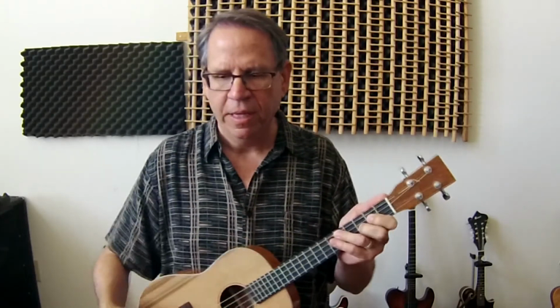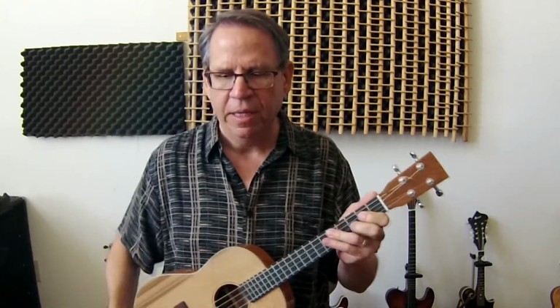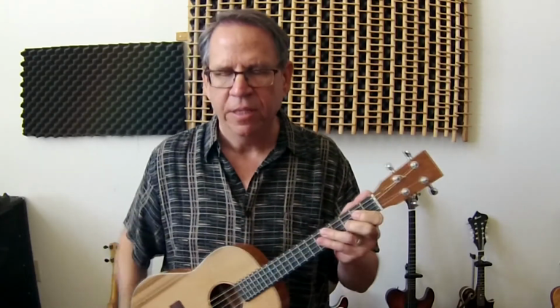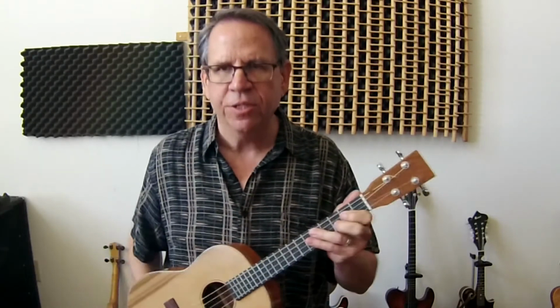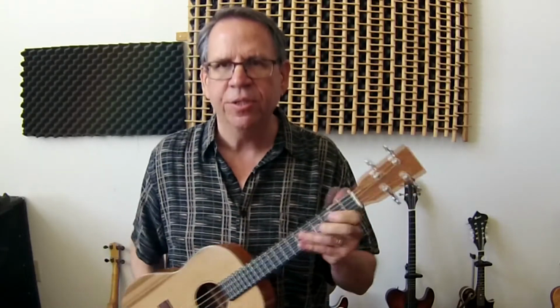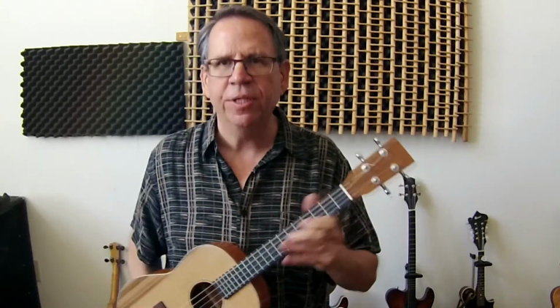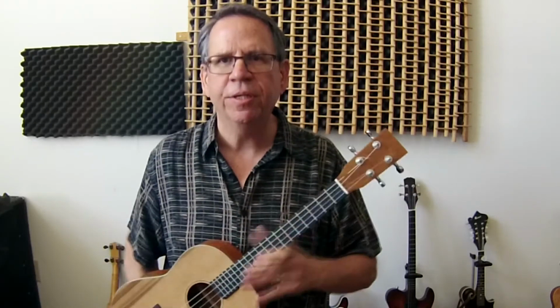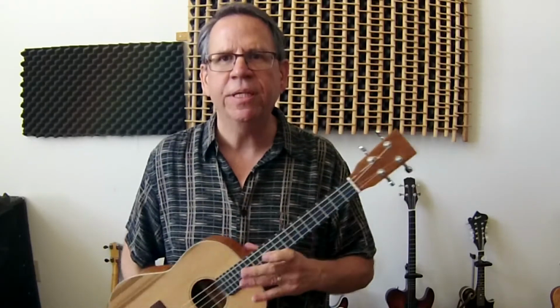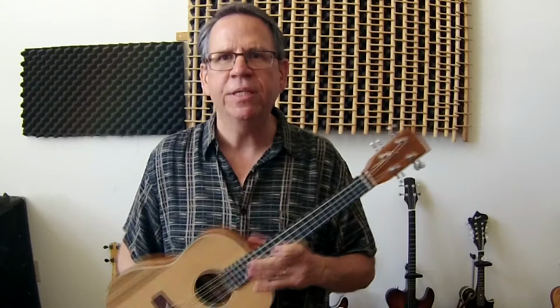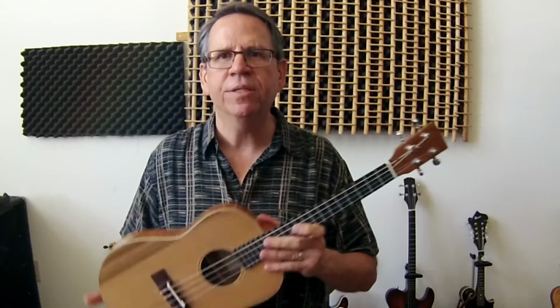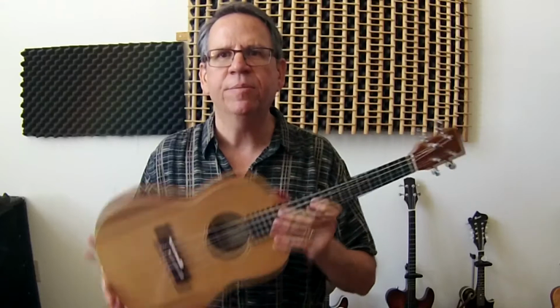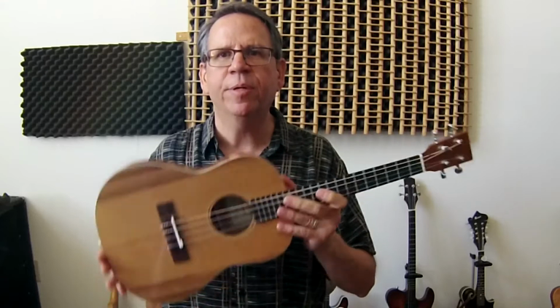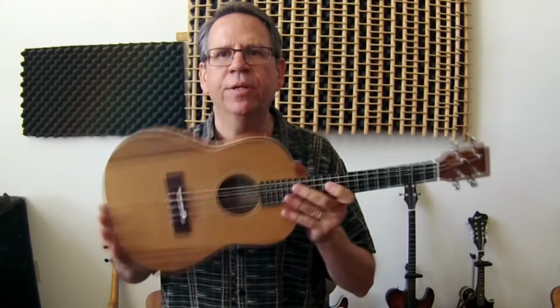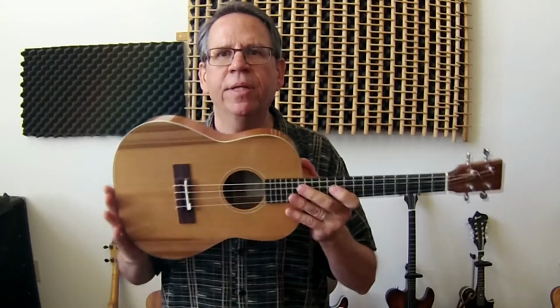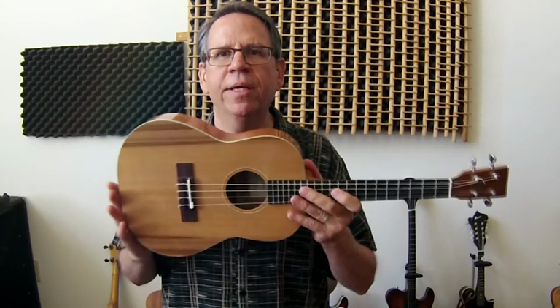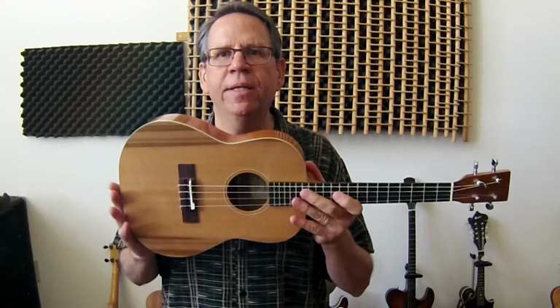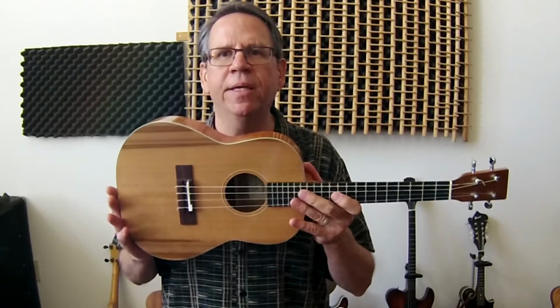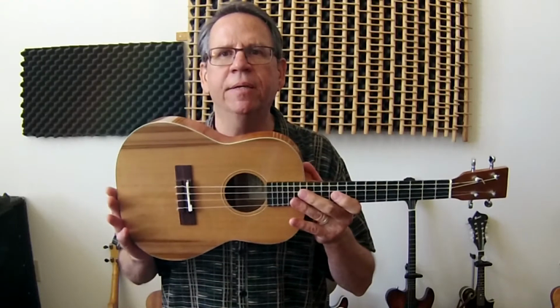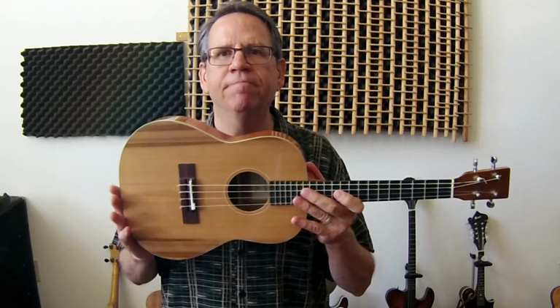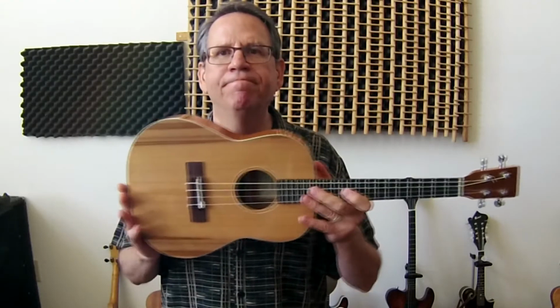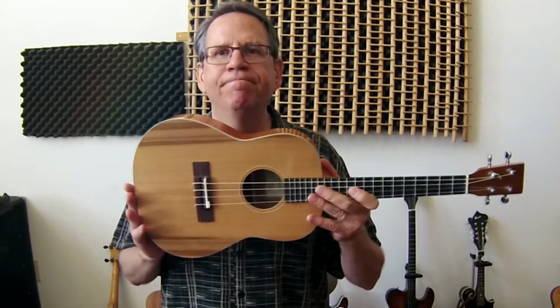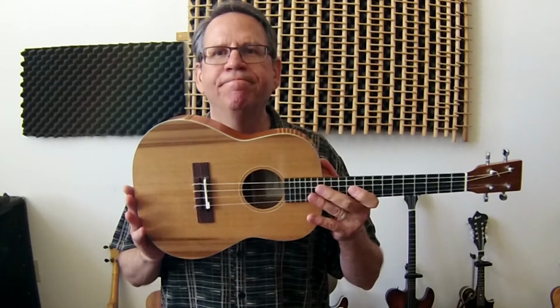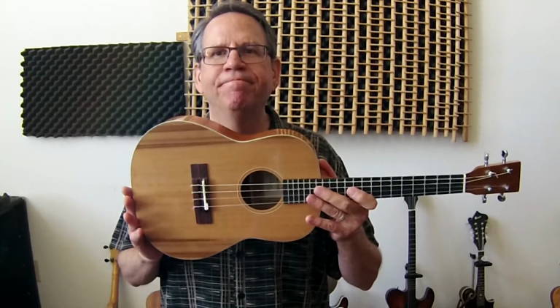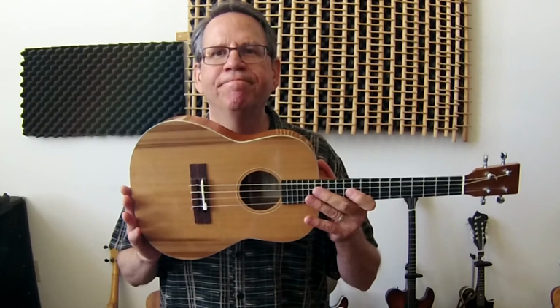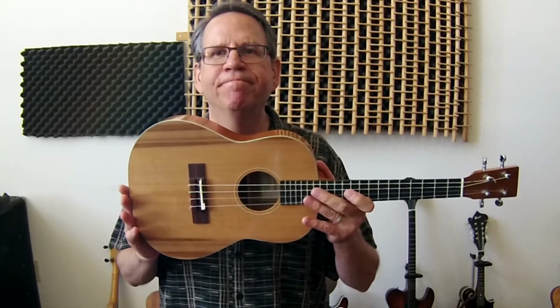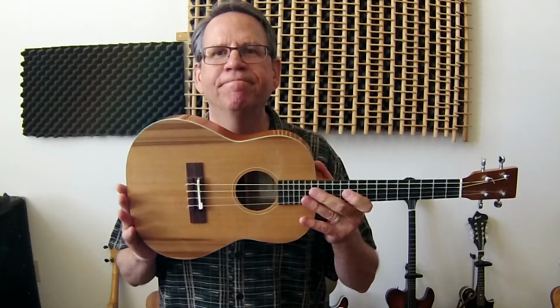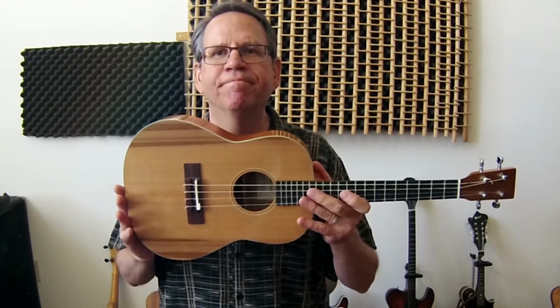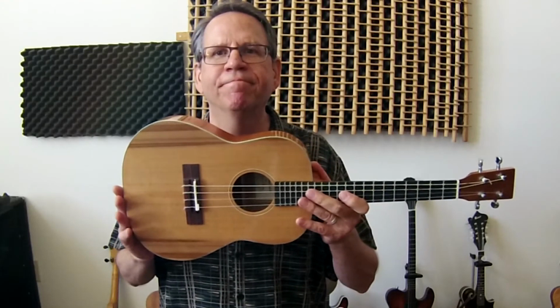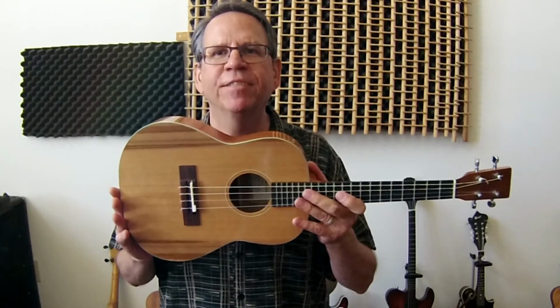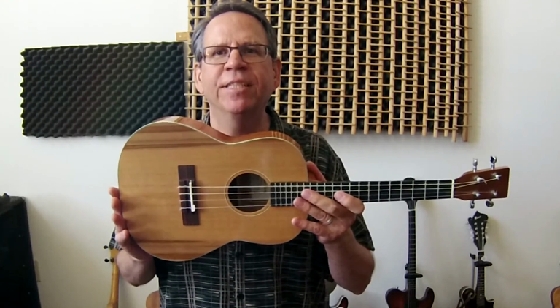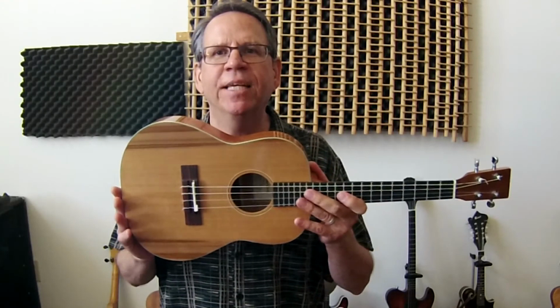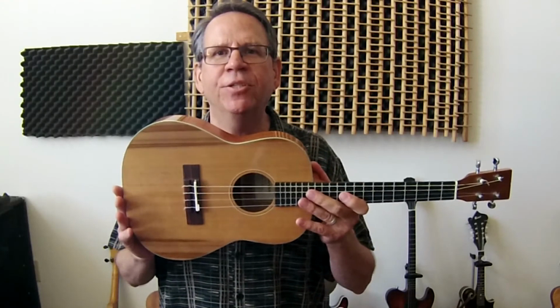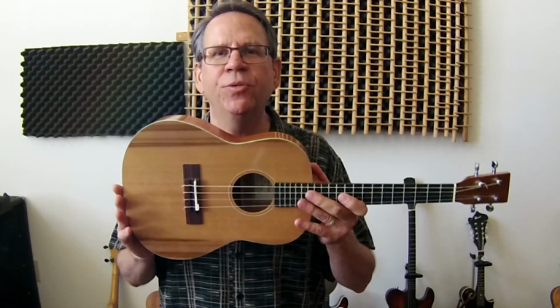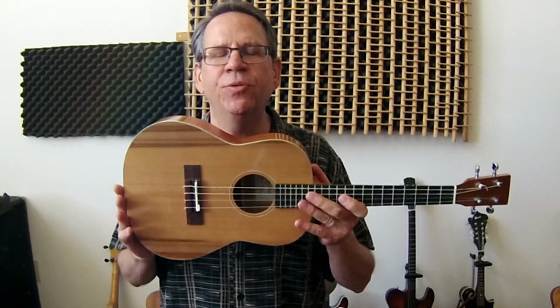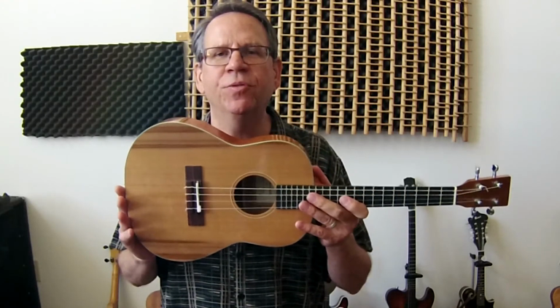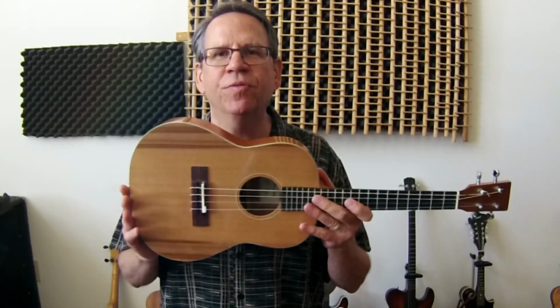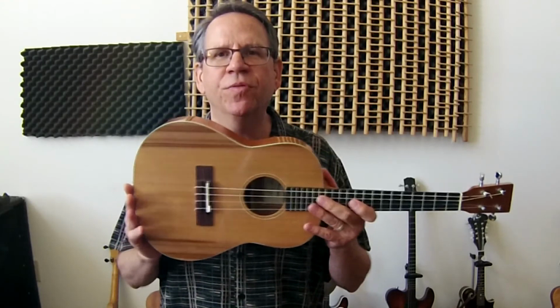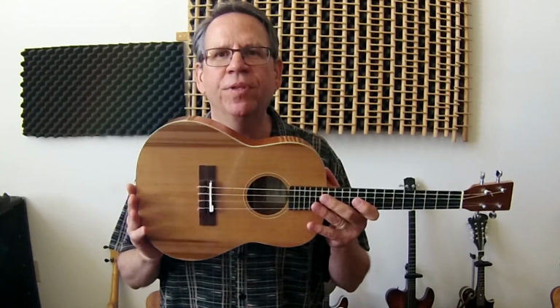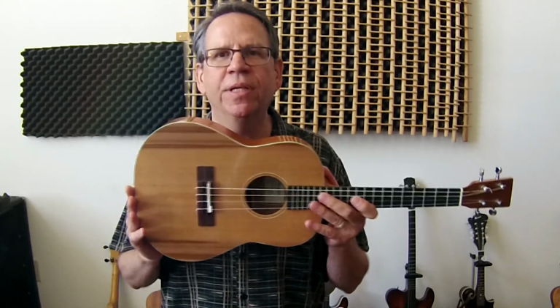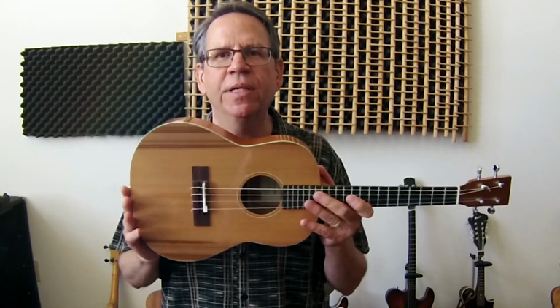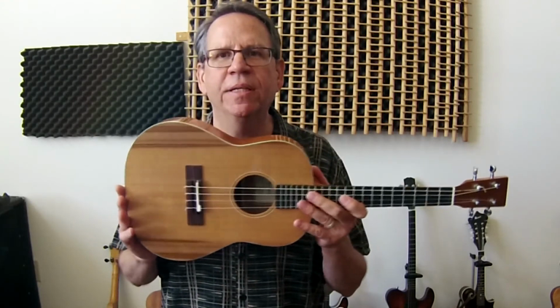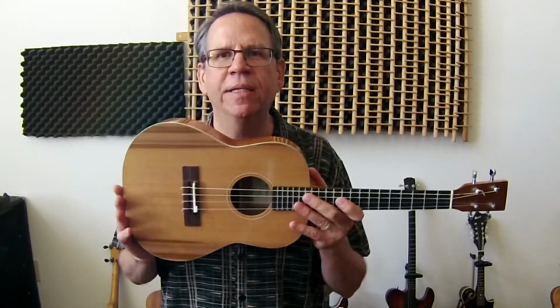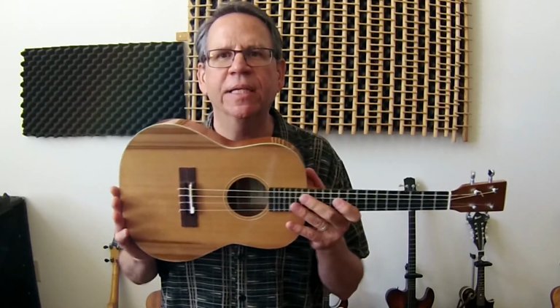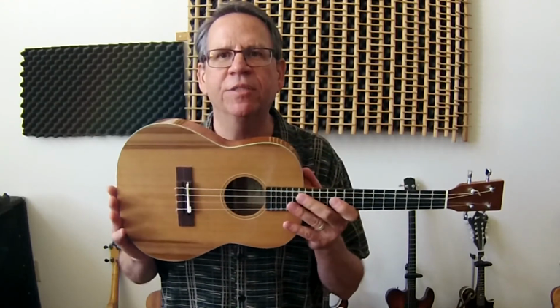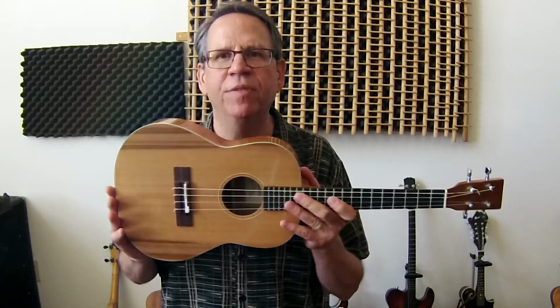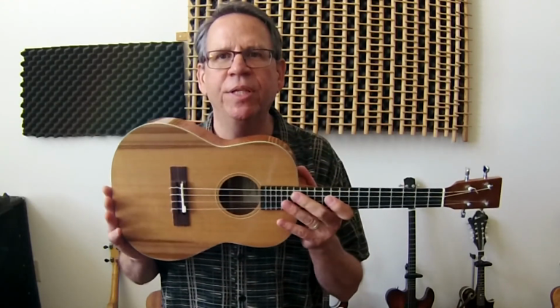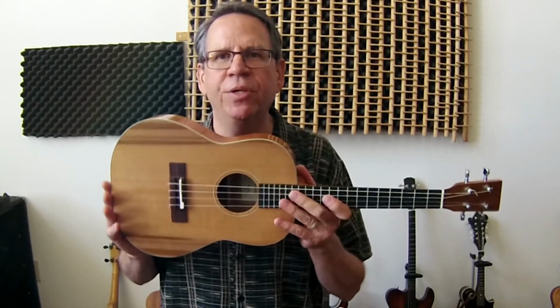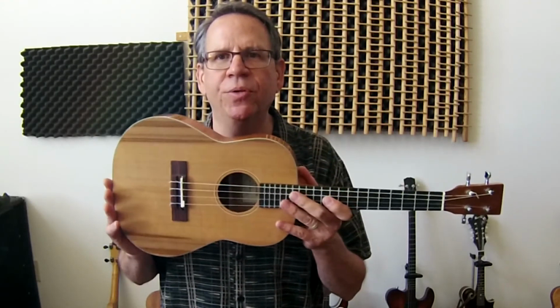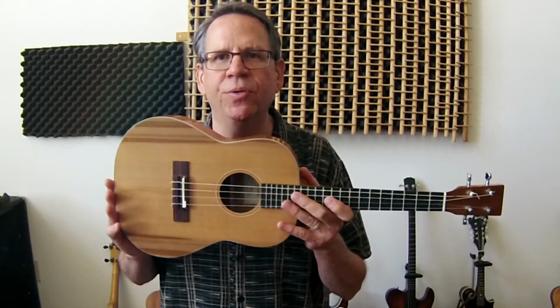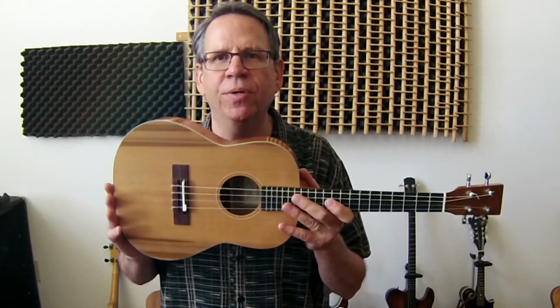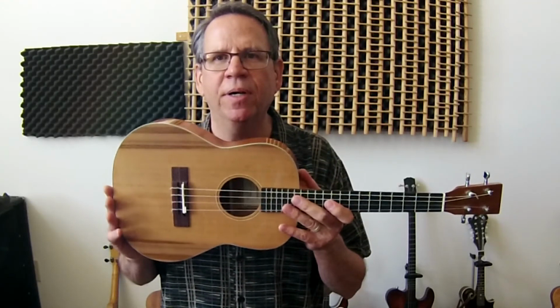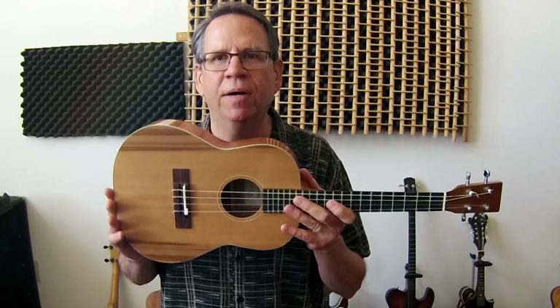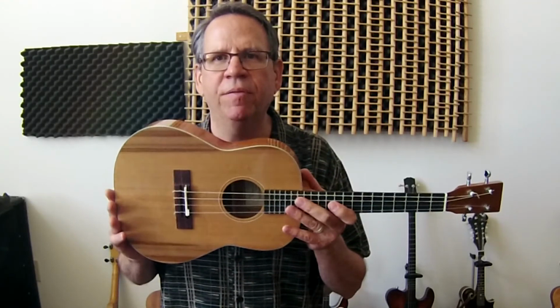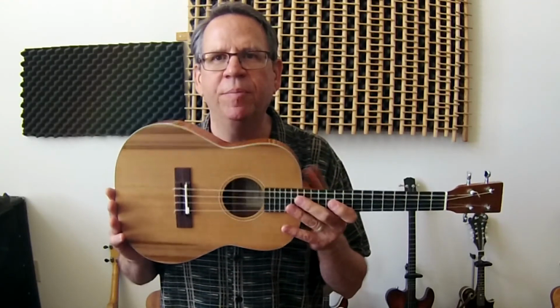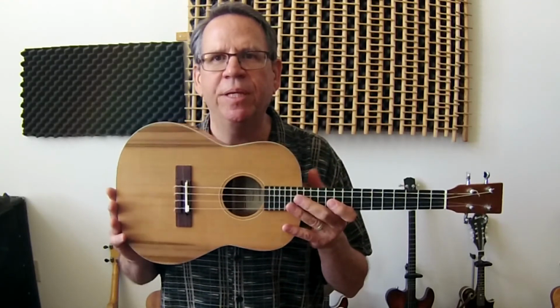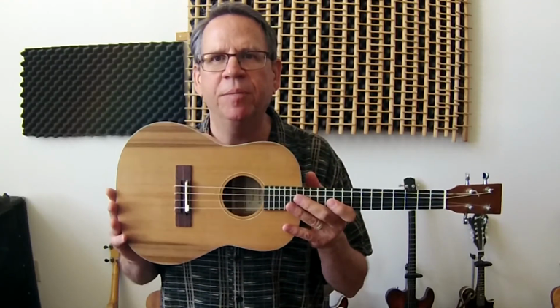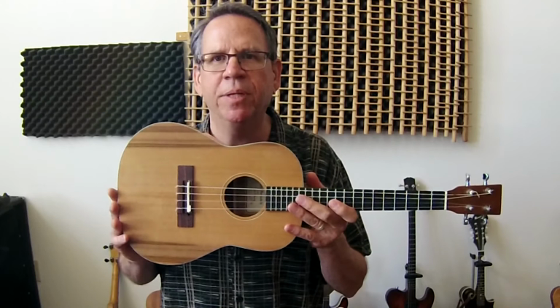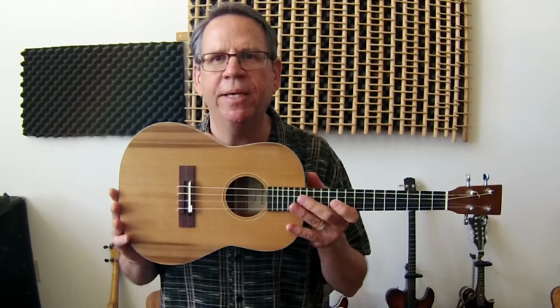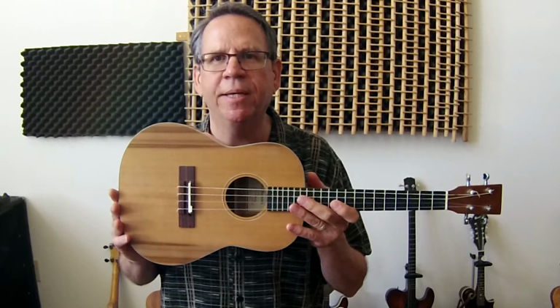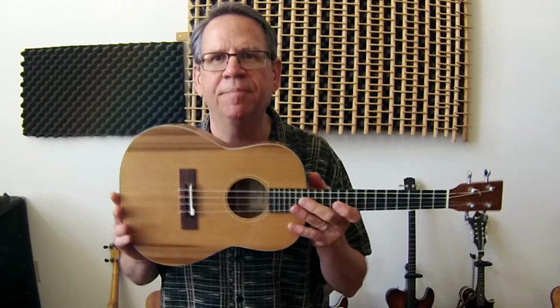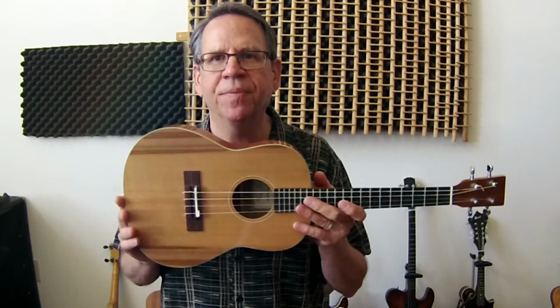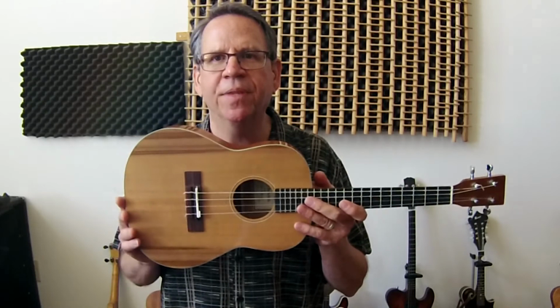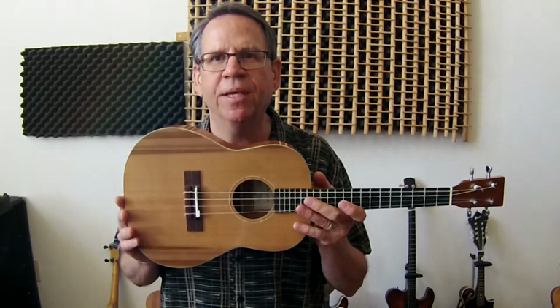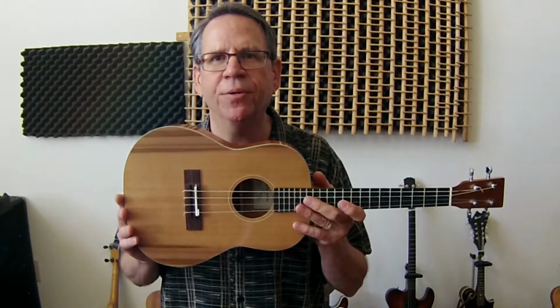So here it is, the Bartolele. Stay tuned for the next video of it being played. Thank you.